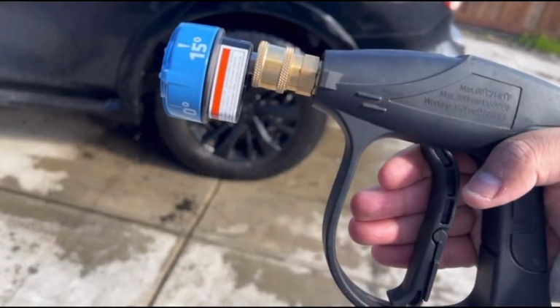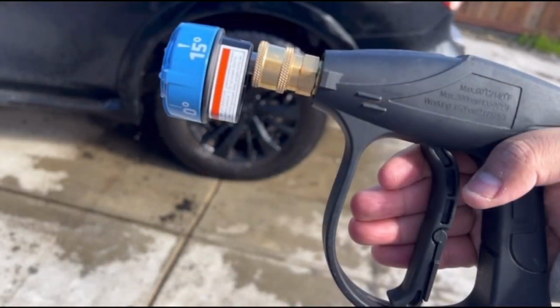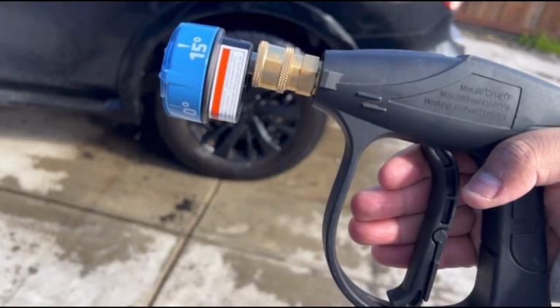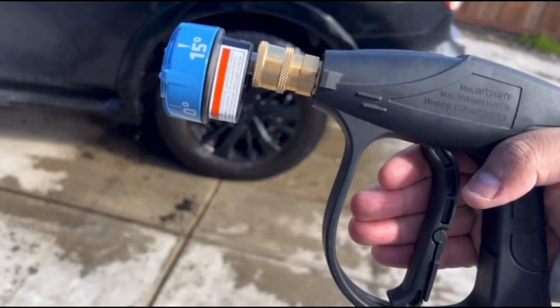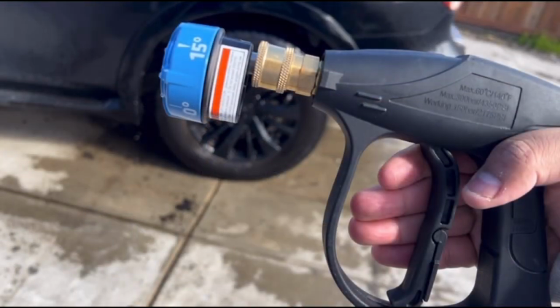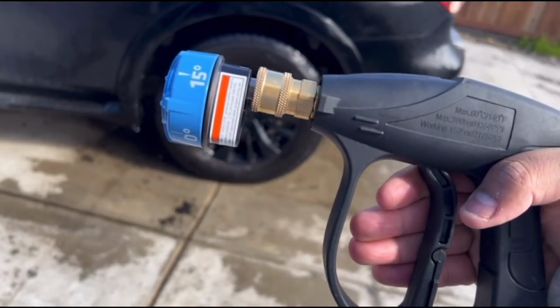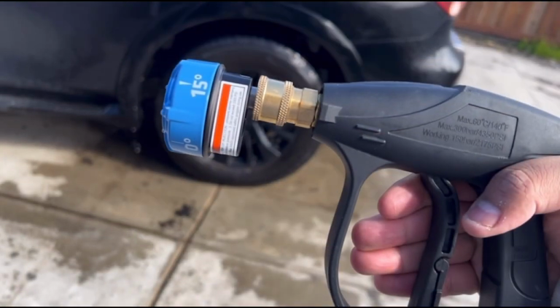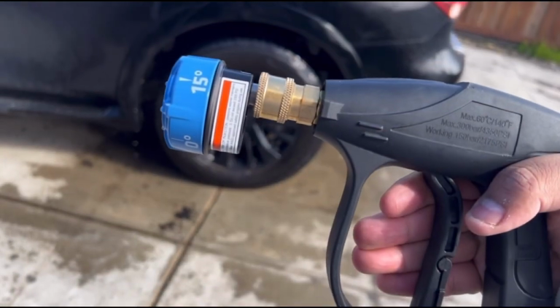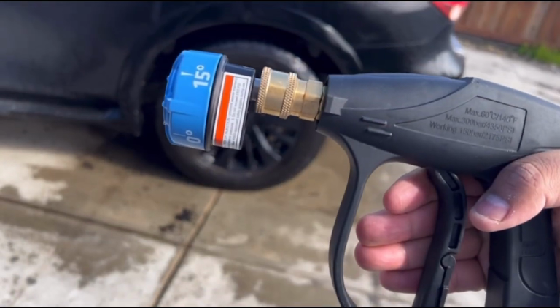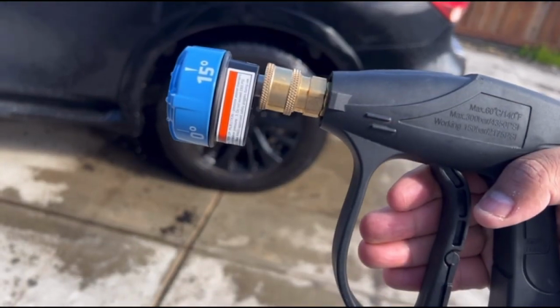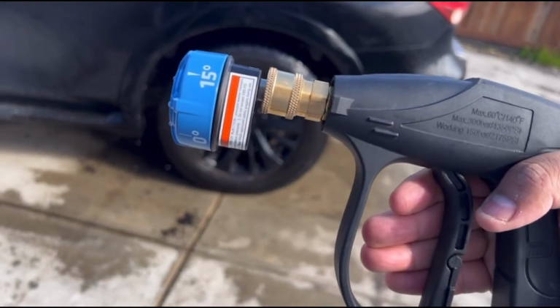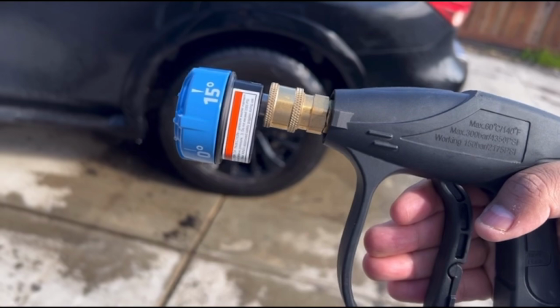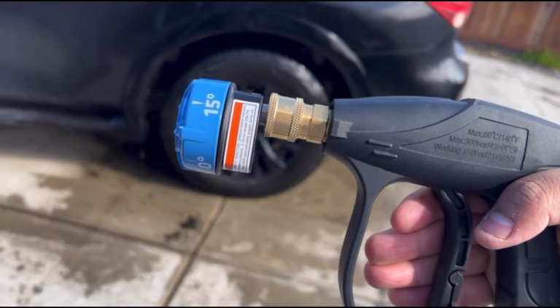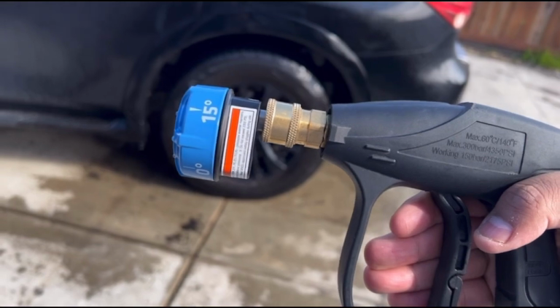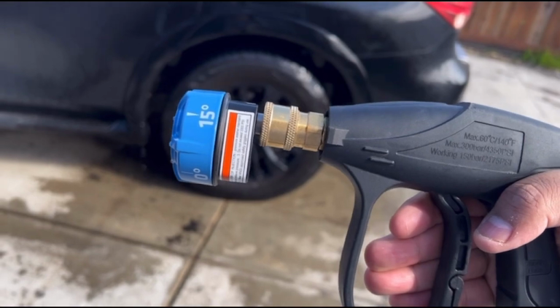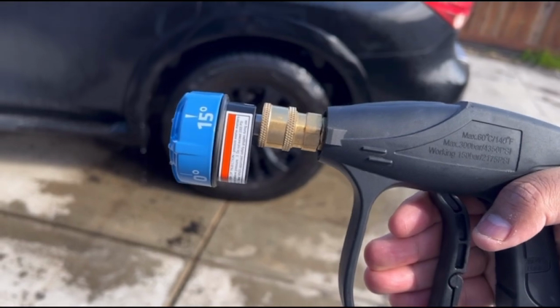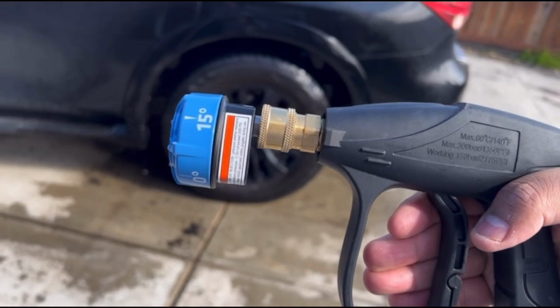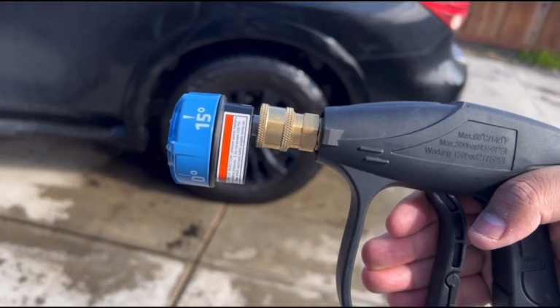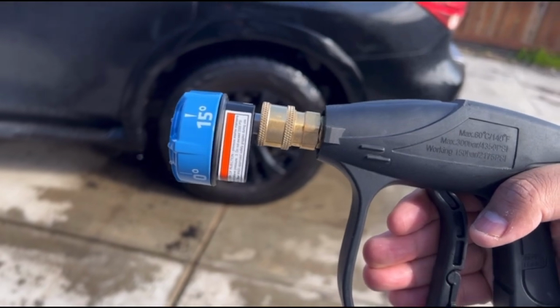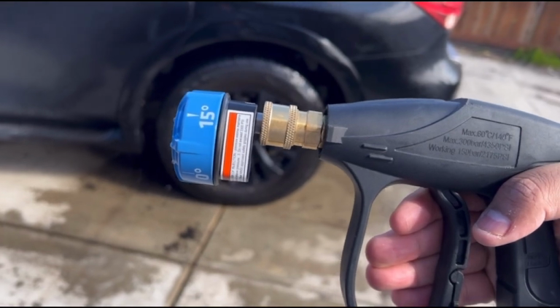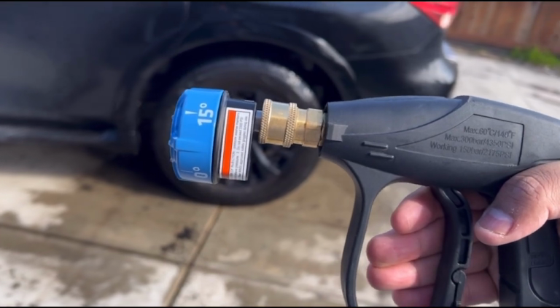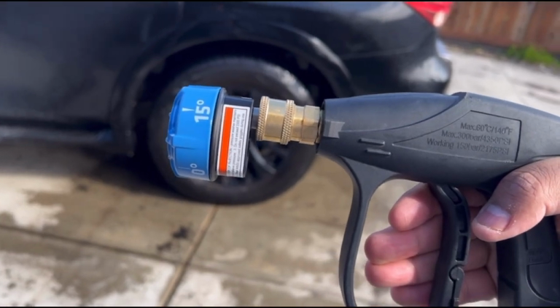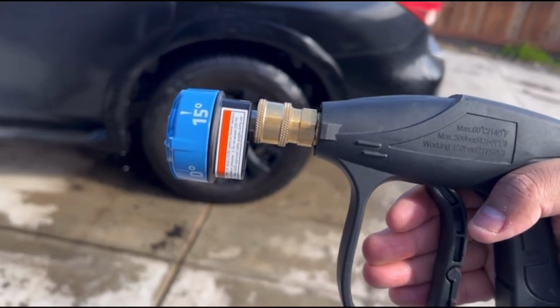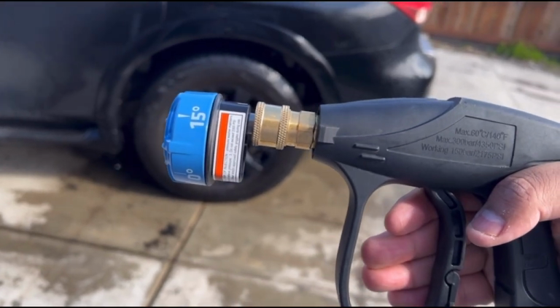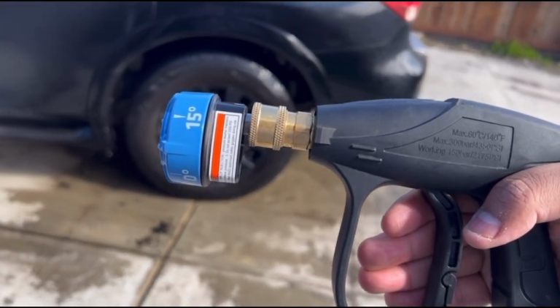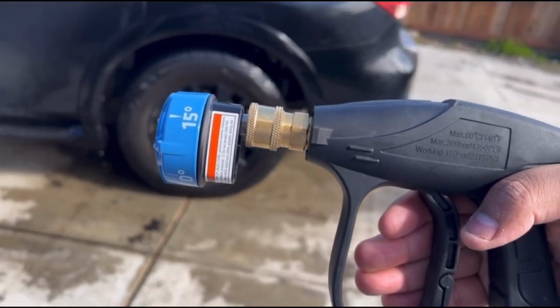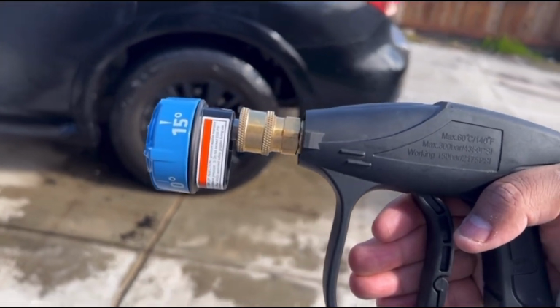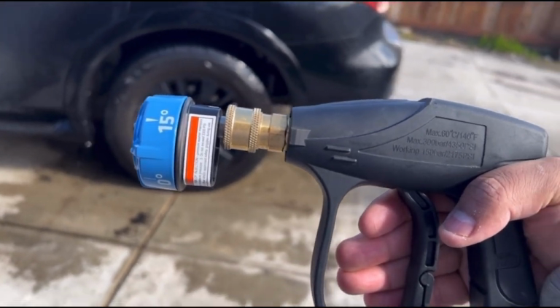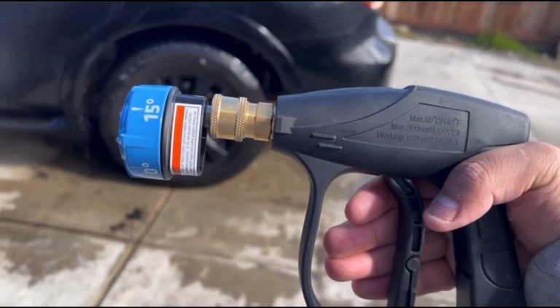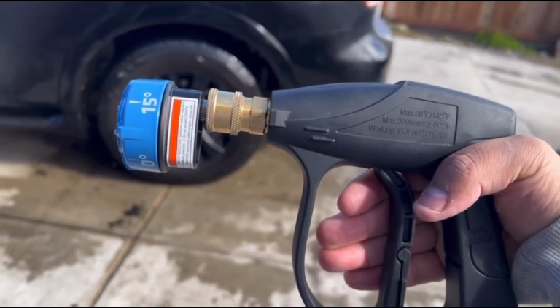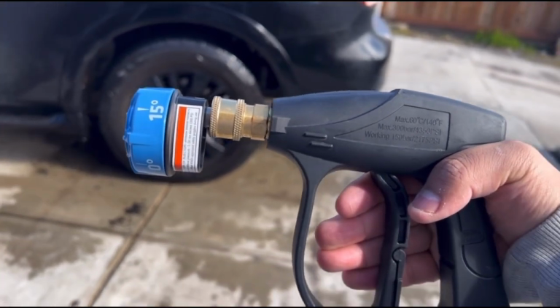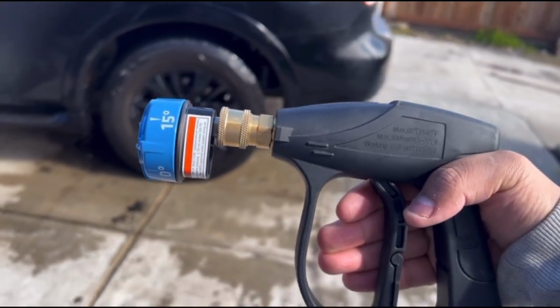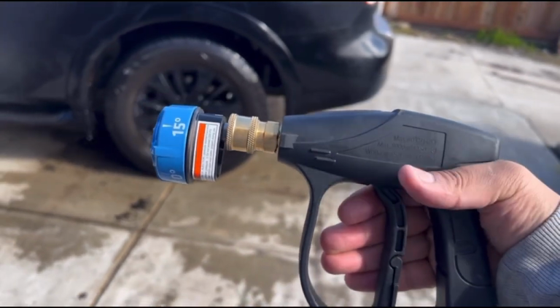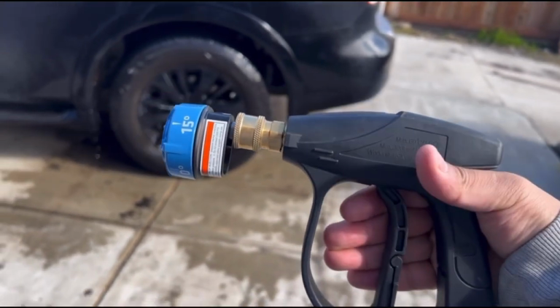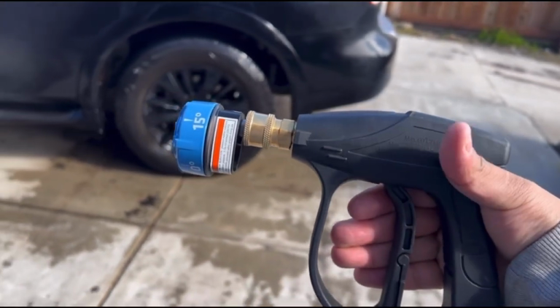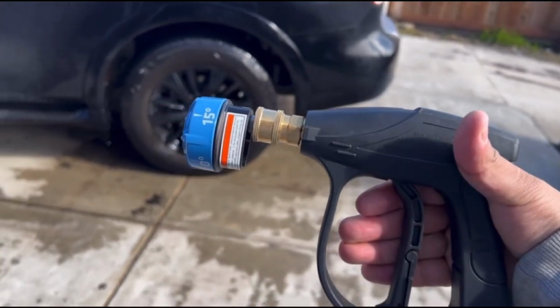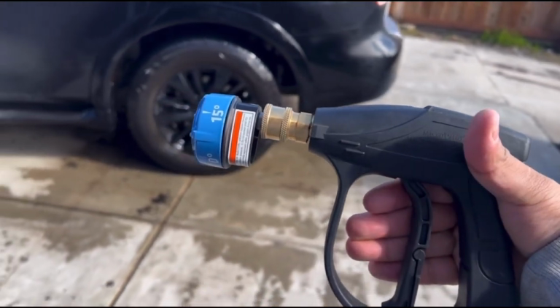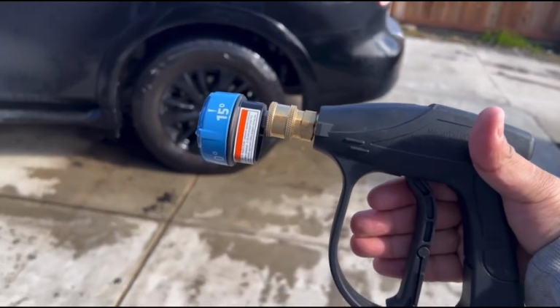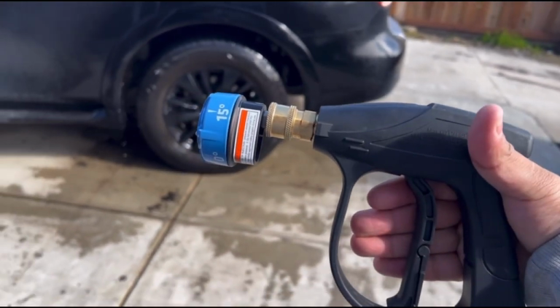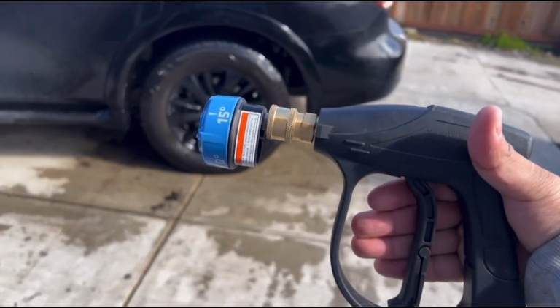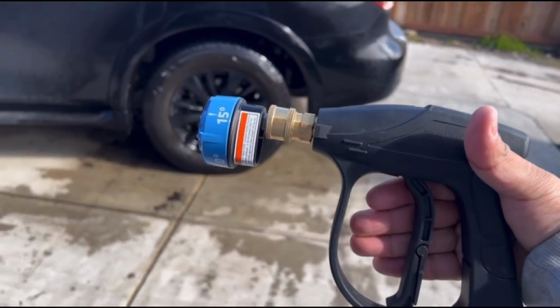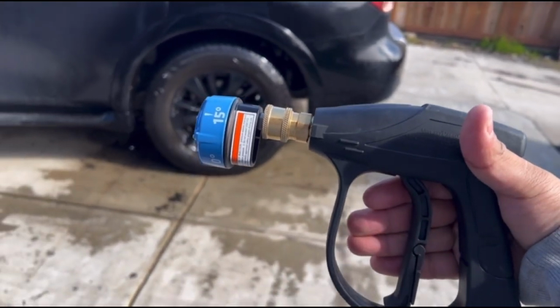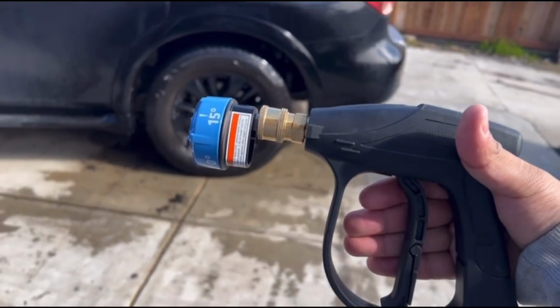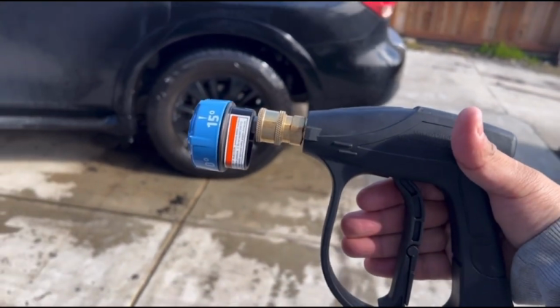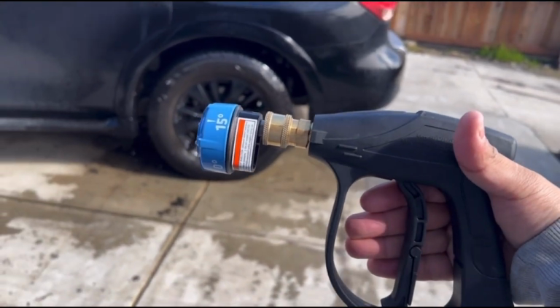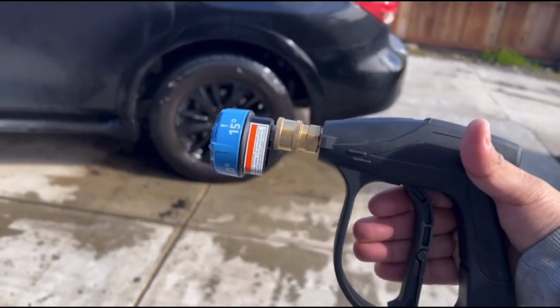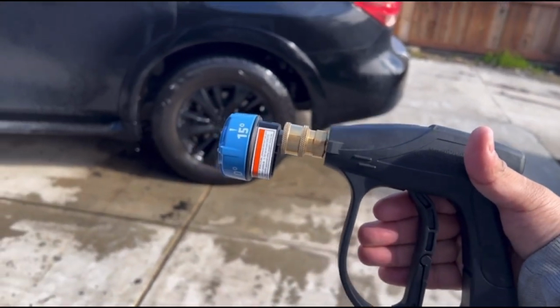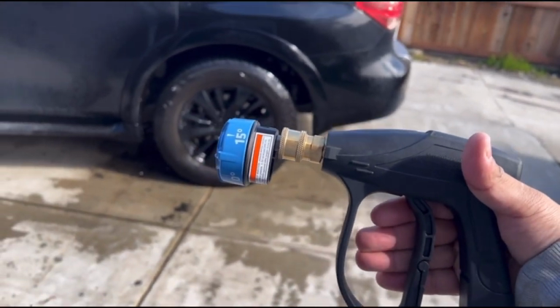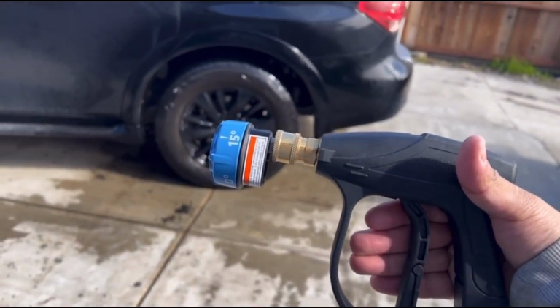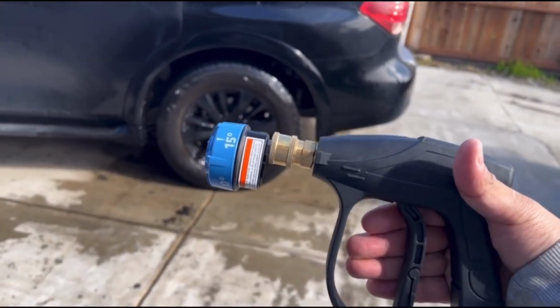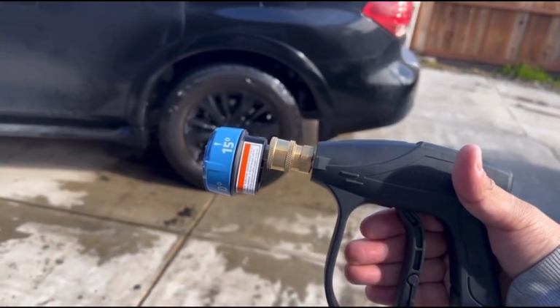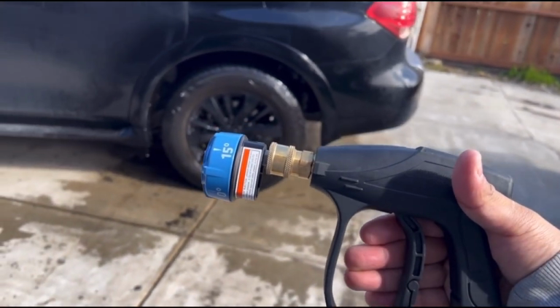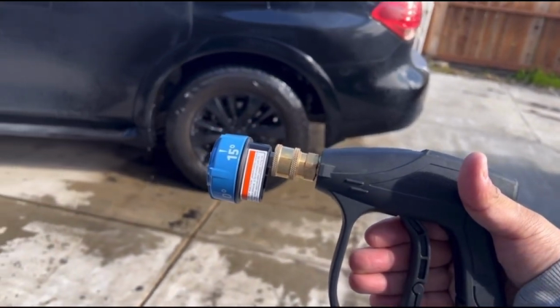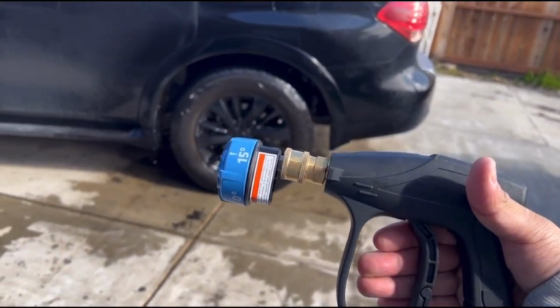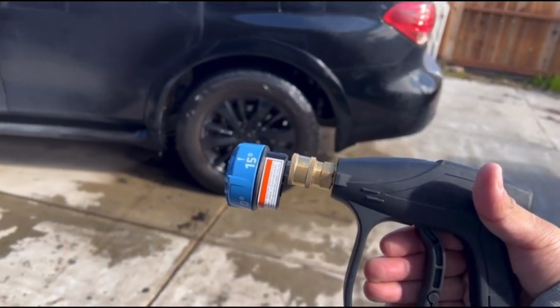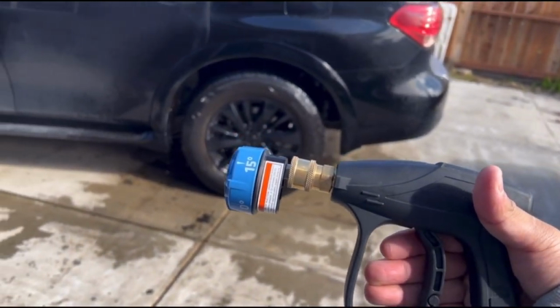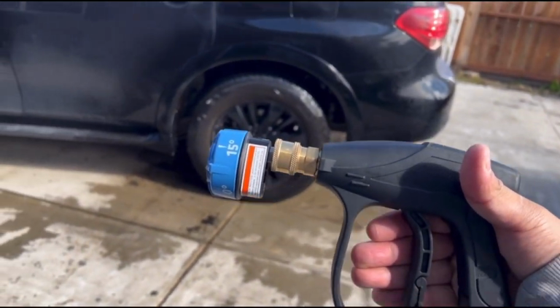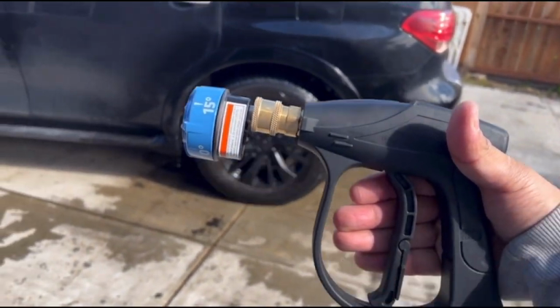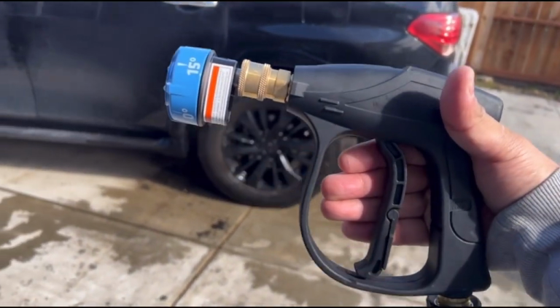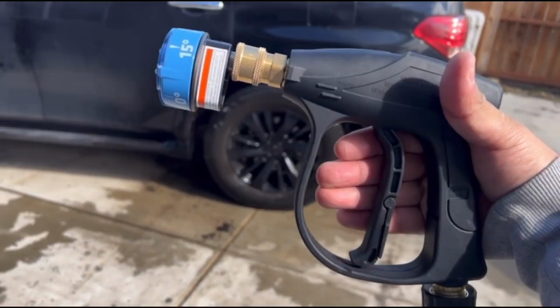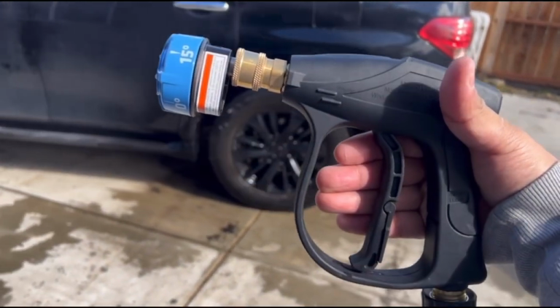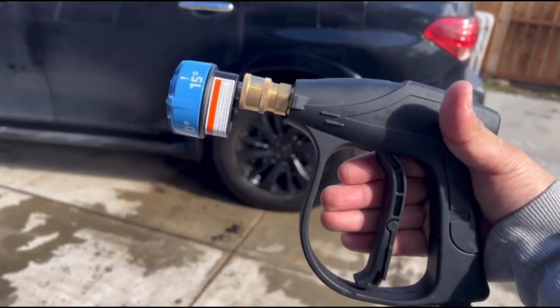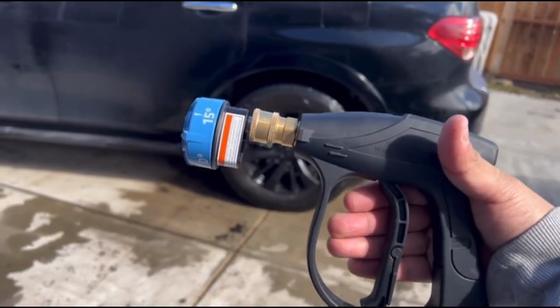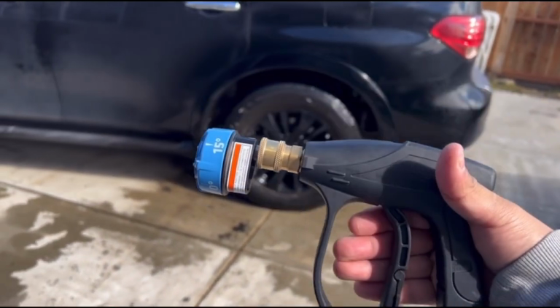Here I am doing a leak test. As you can see, the tip does not leak at all. It is well sealed.